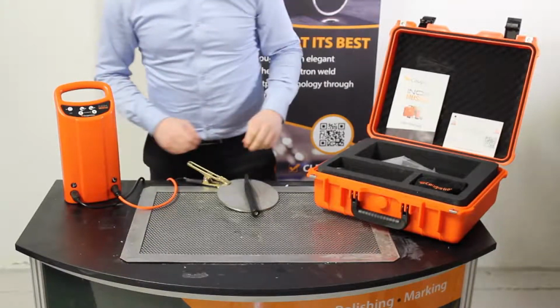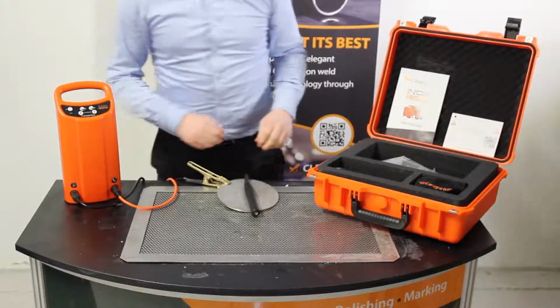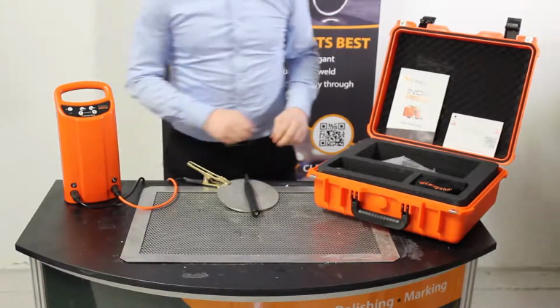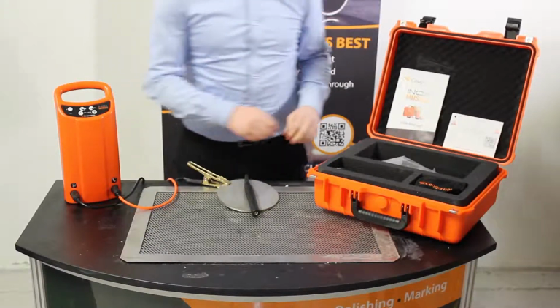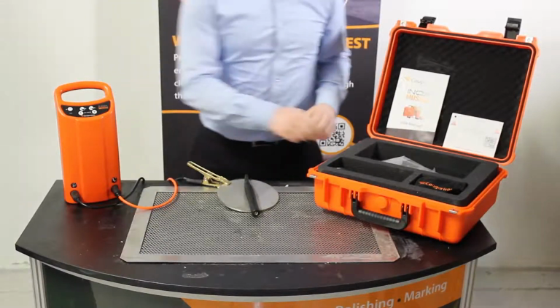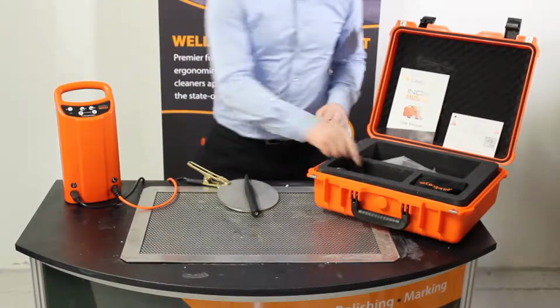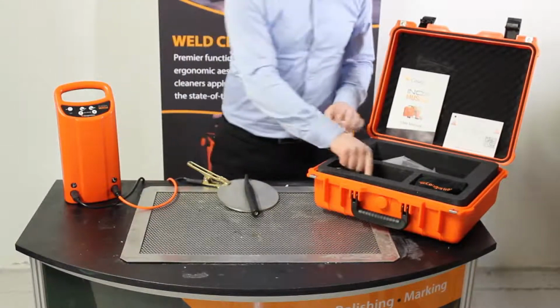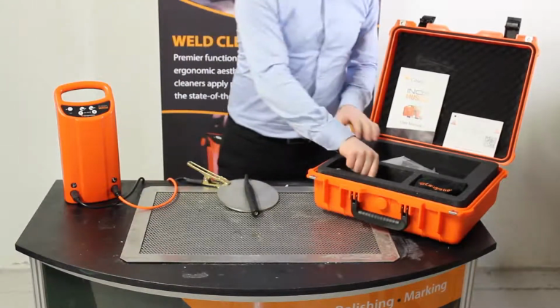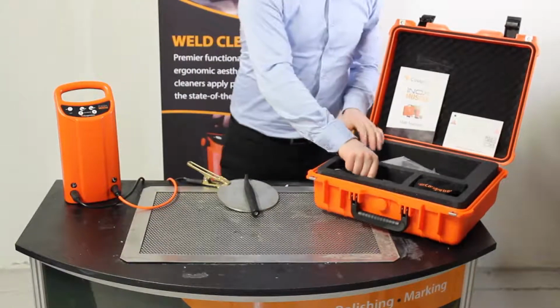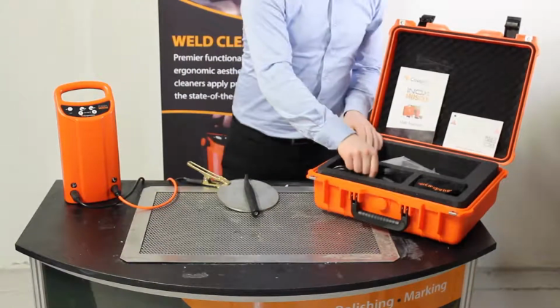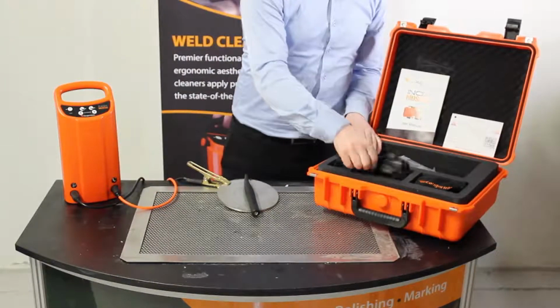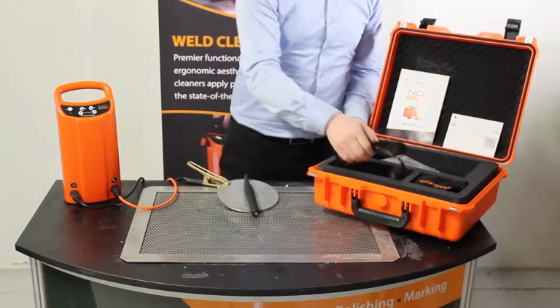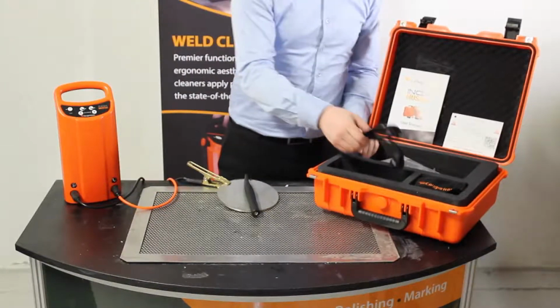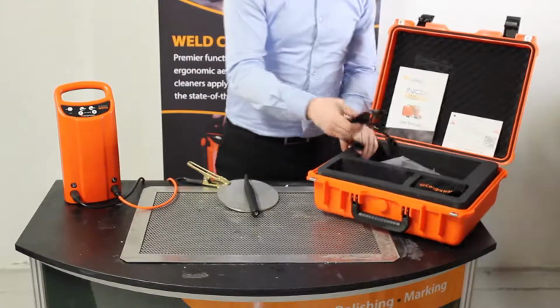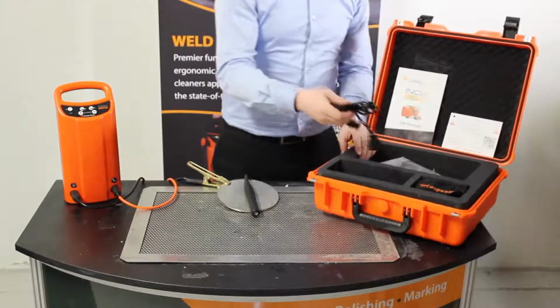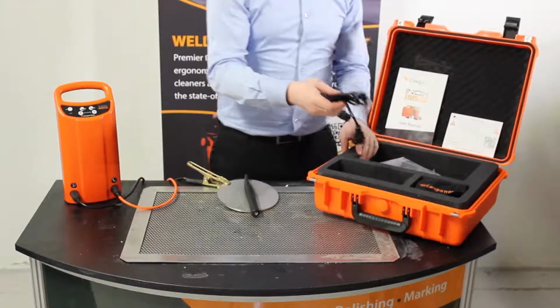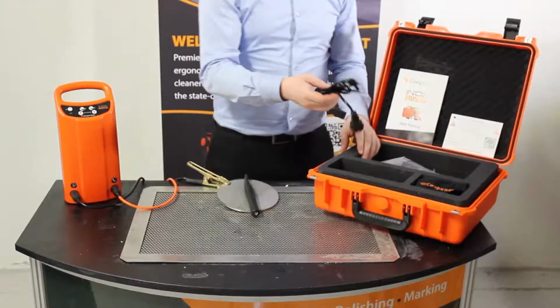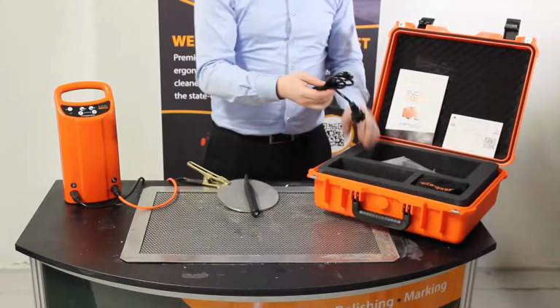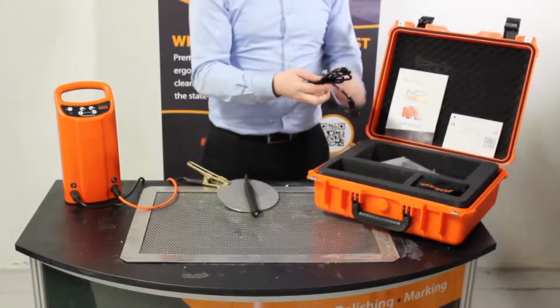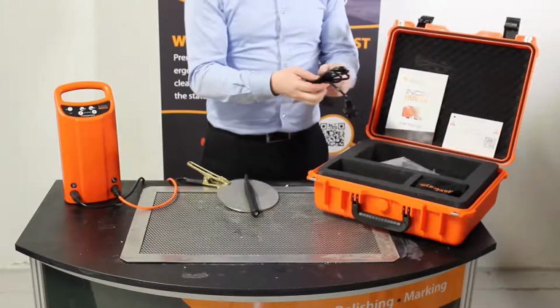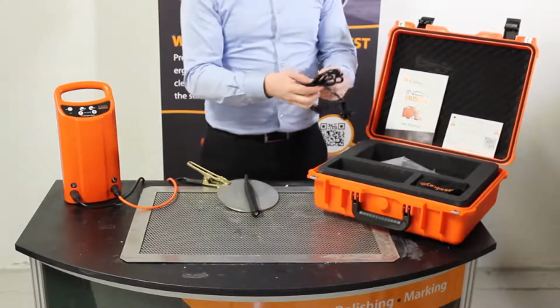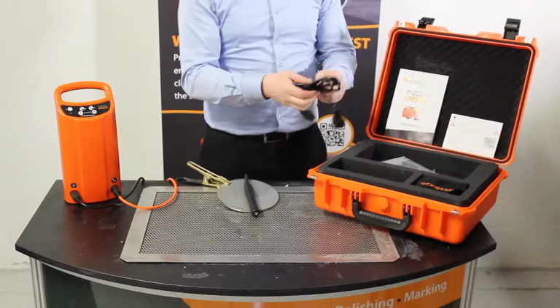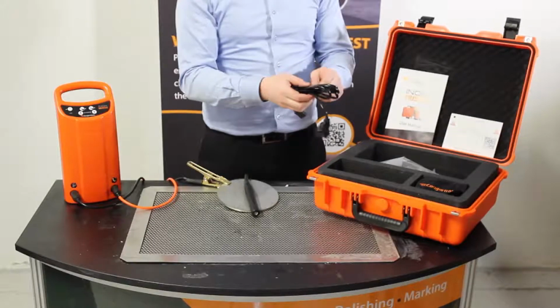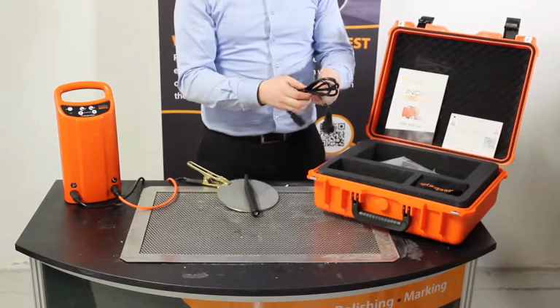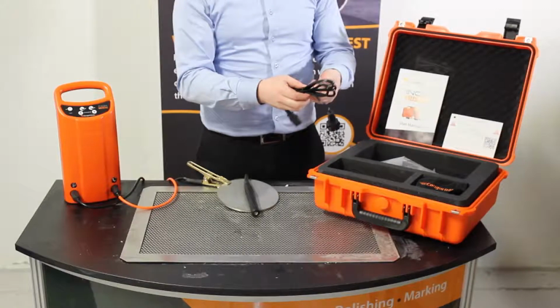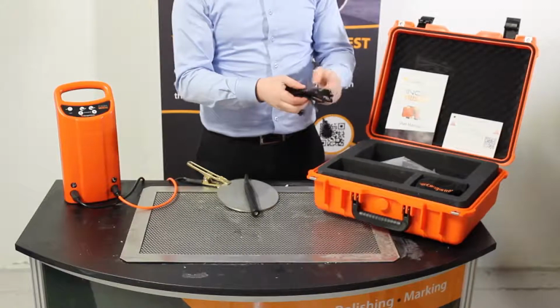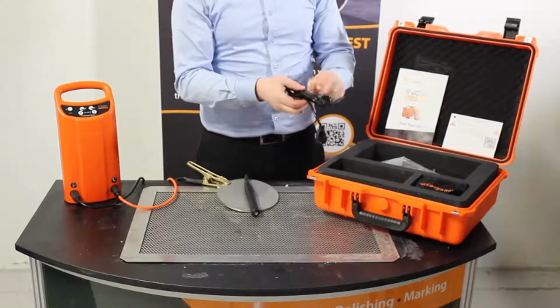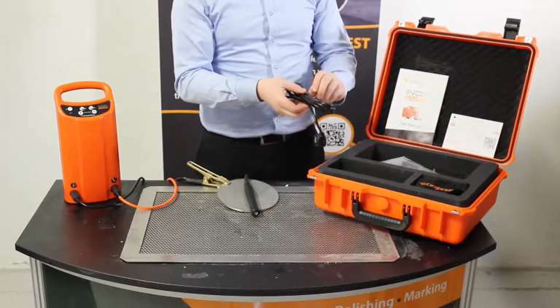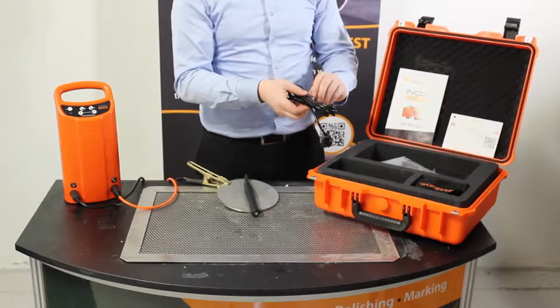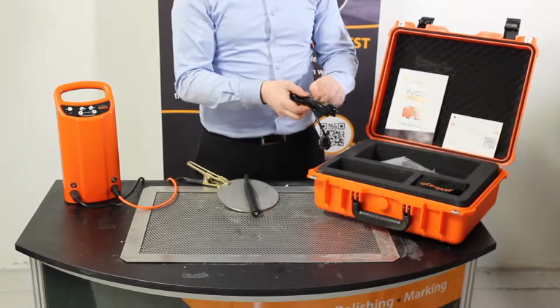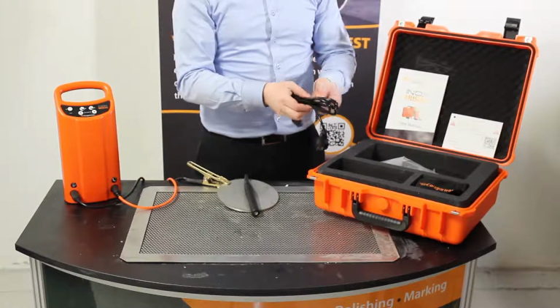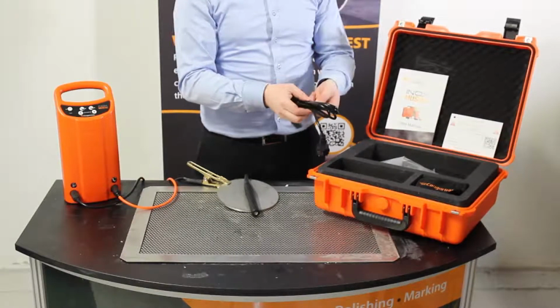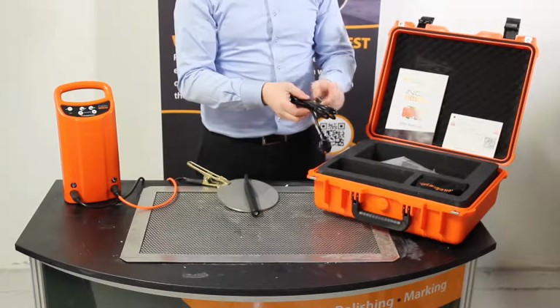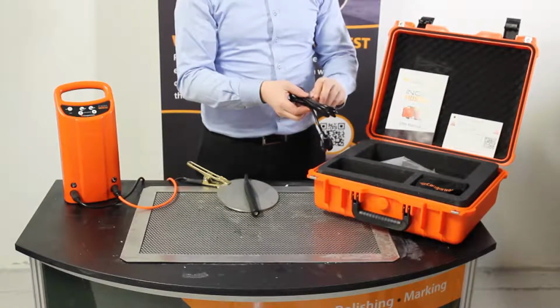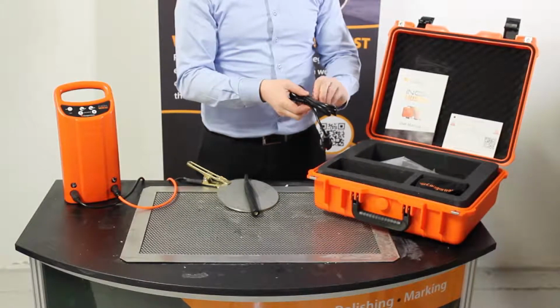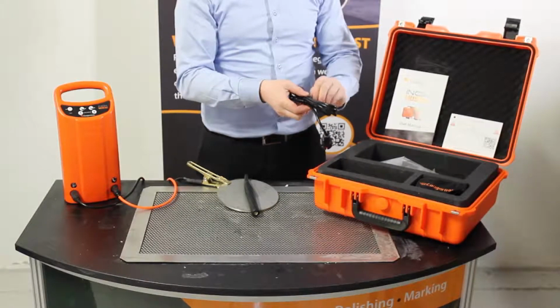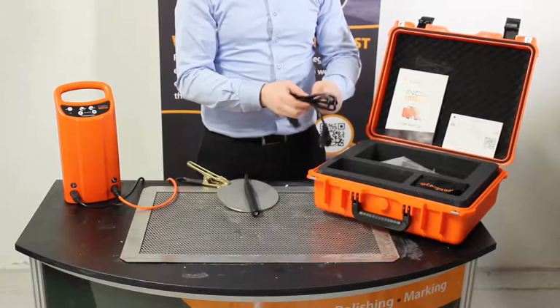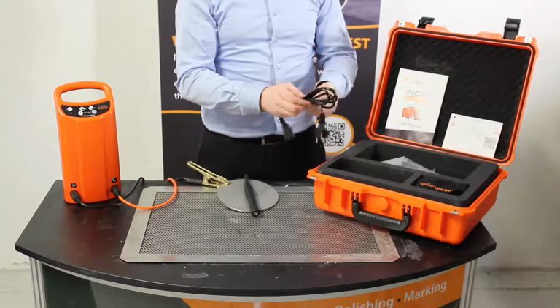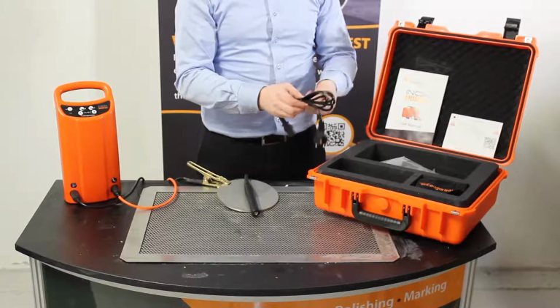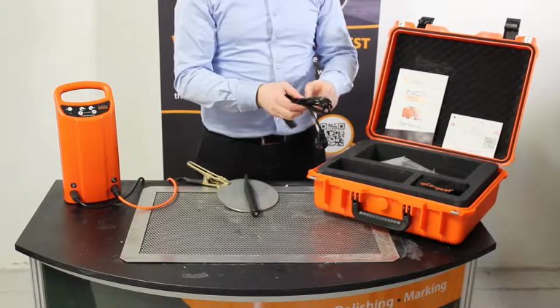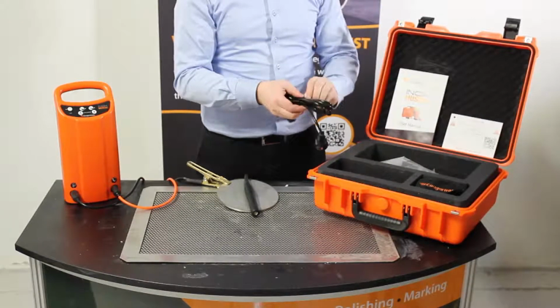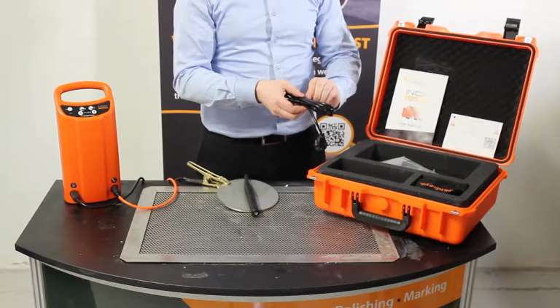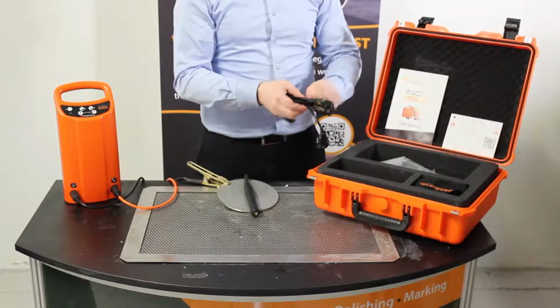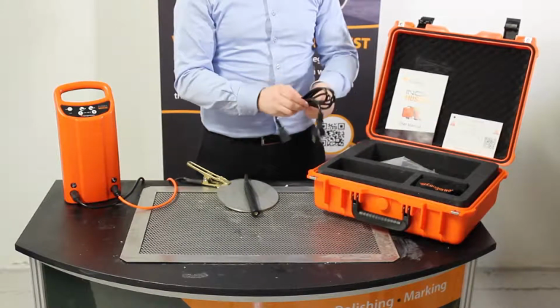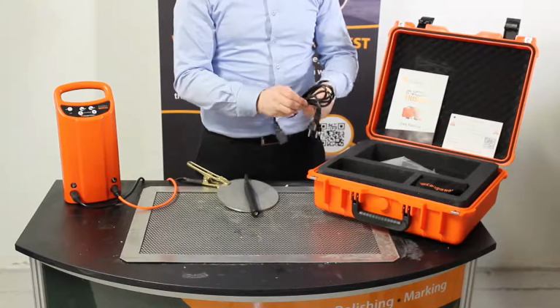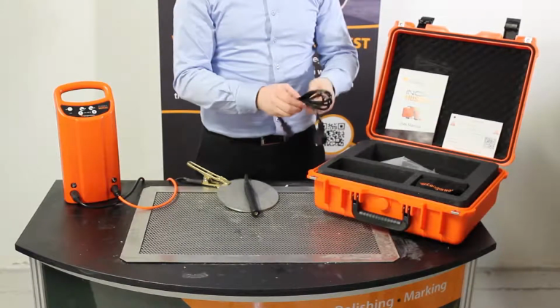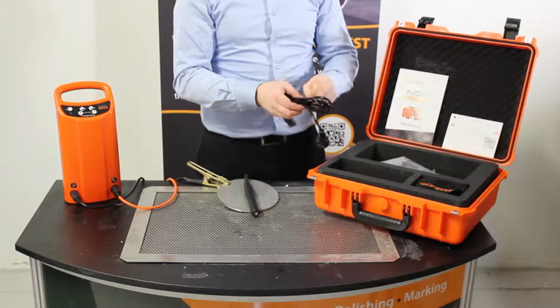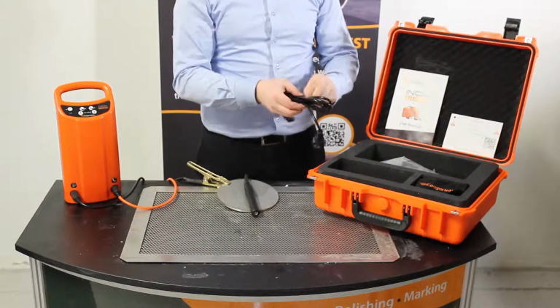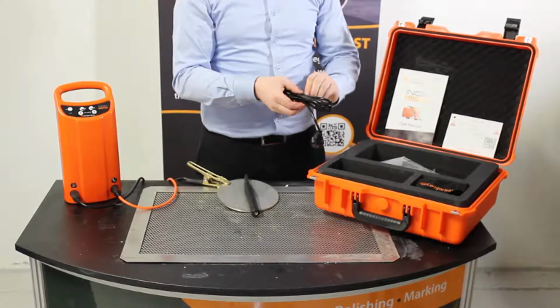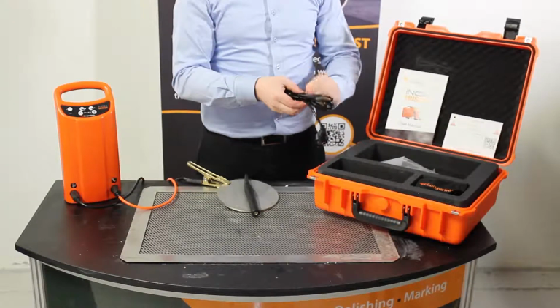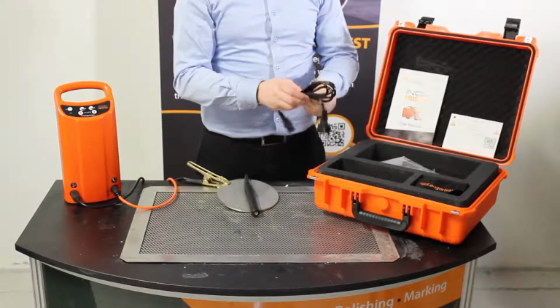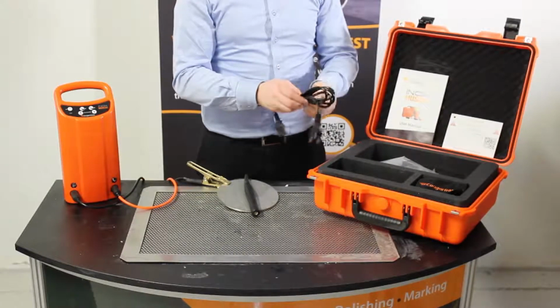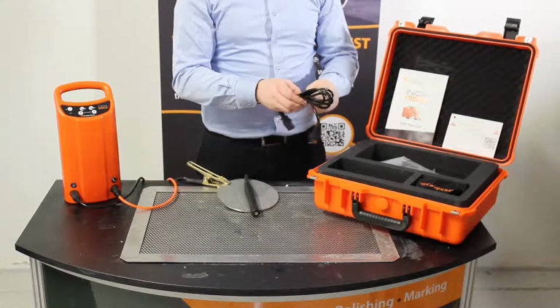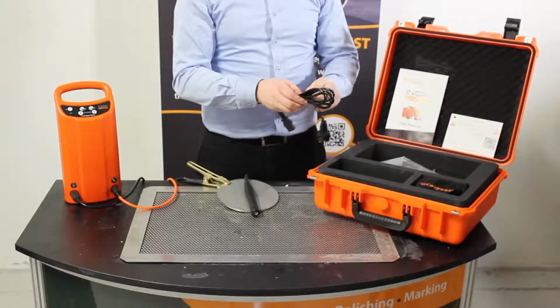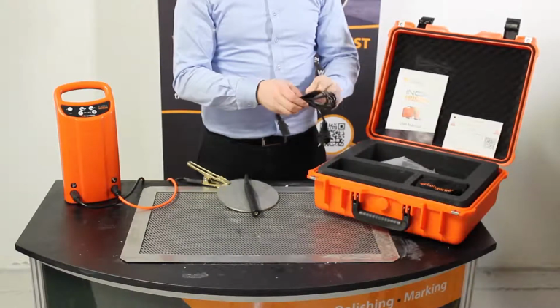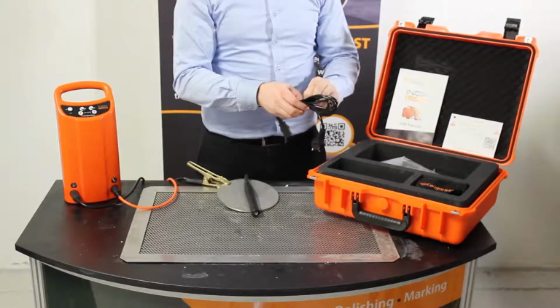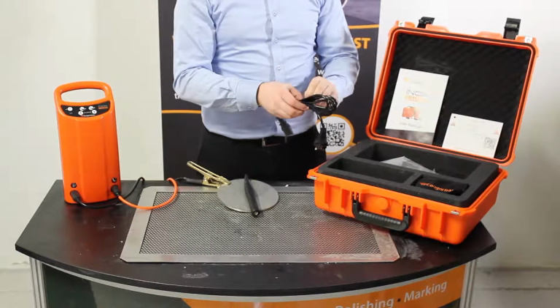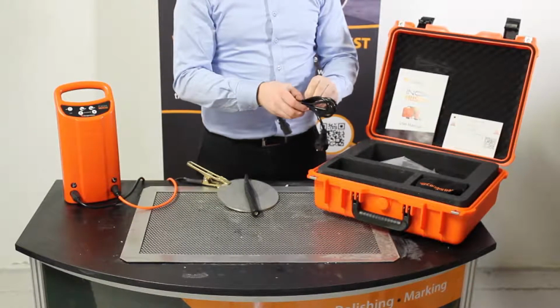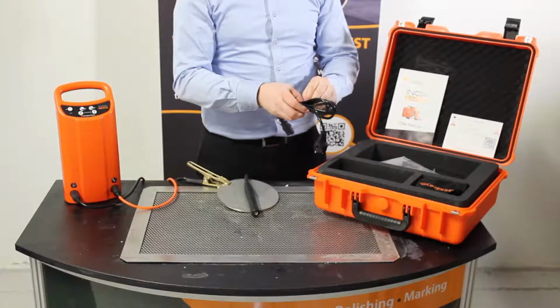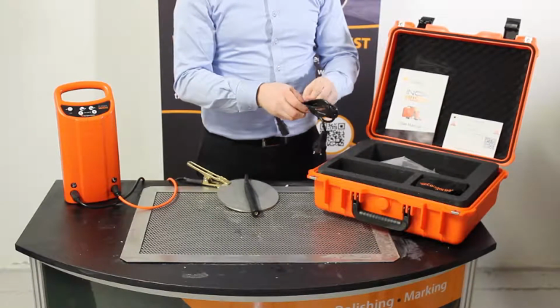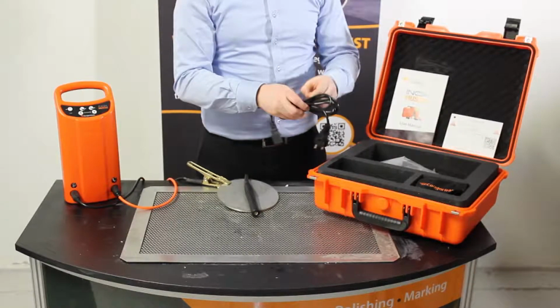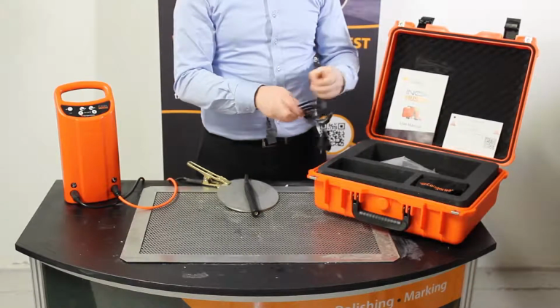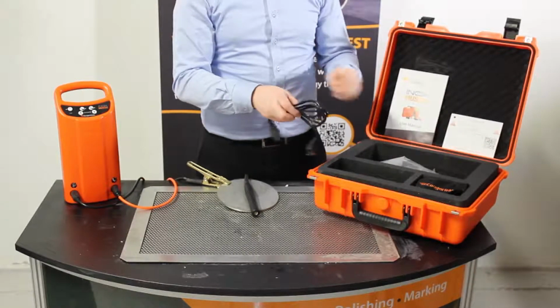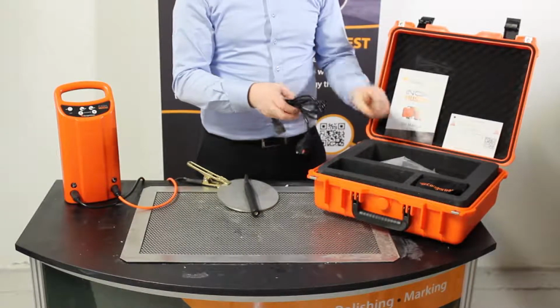The power cable connects to the back of the machine and has a separate isolation switch and easy access fuse compartments.